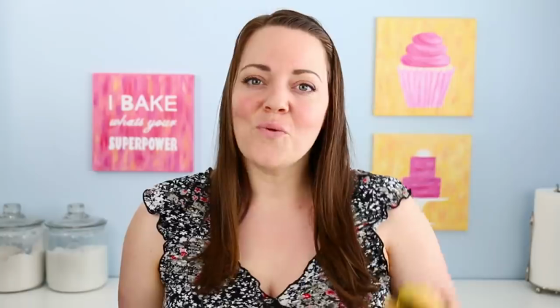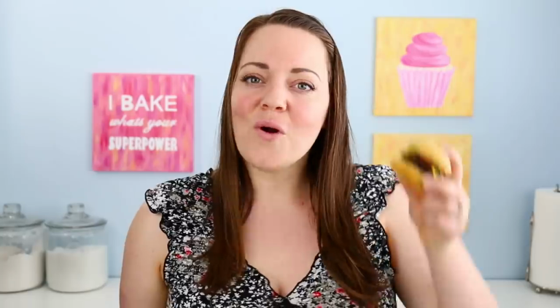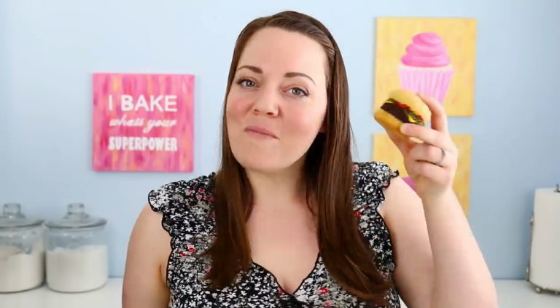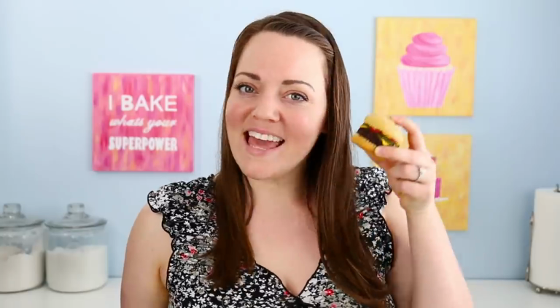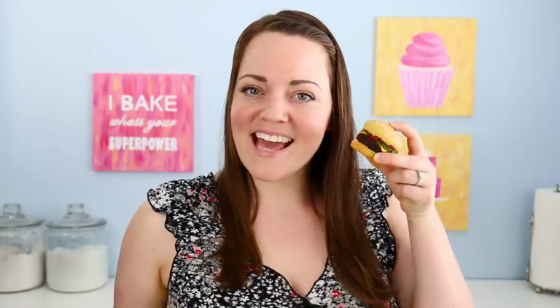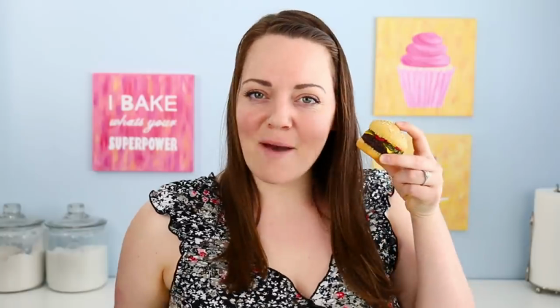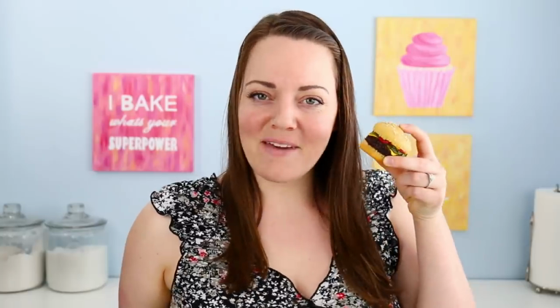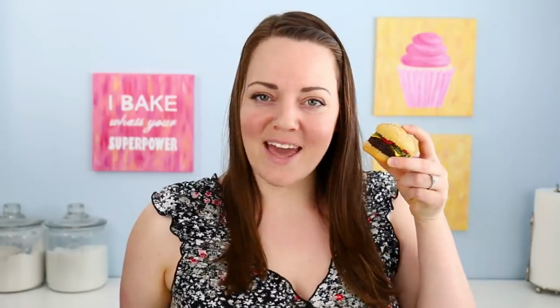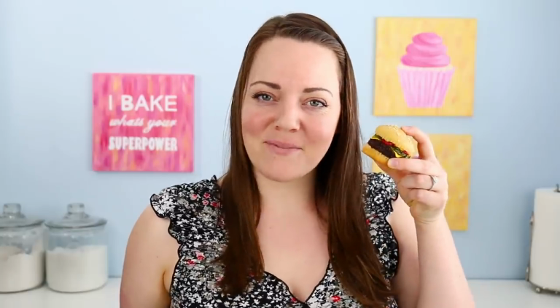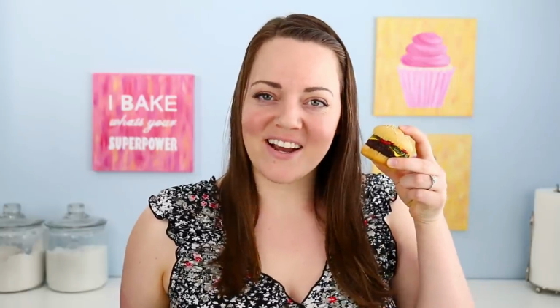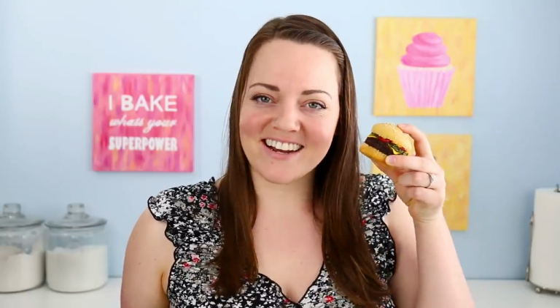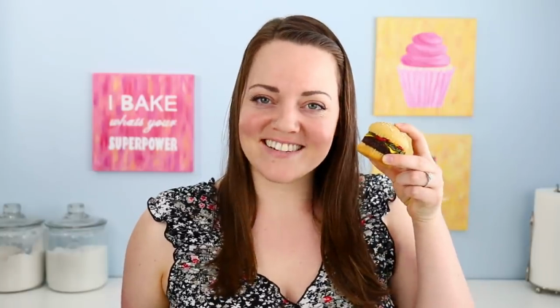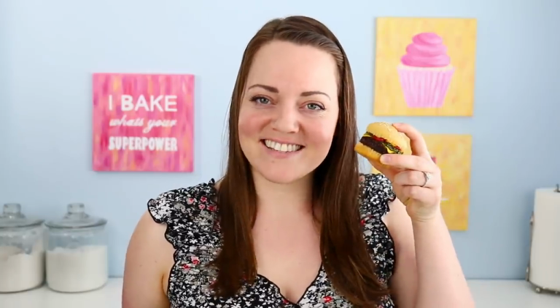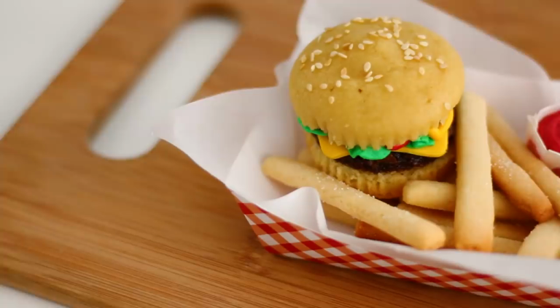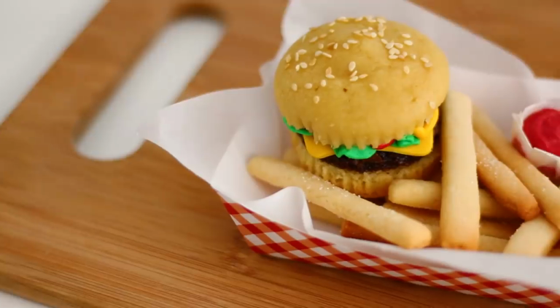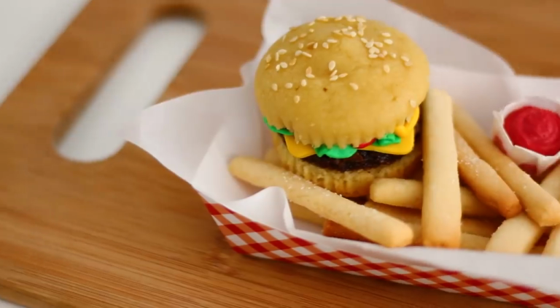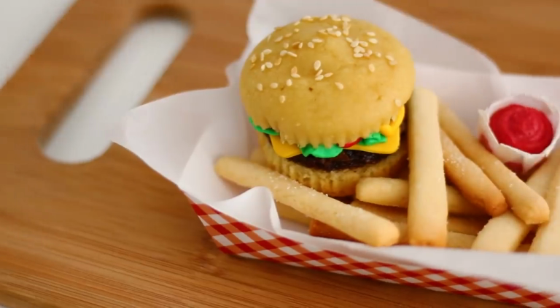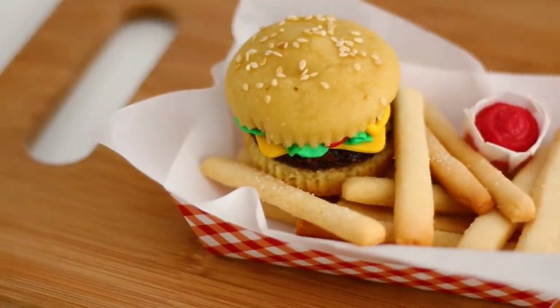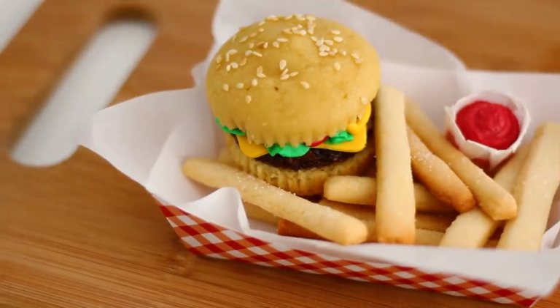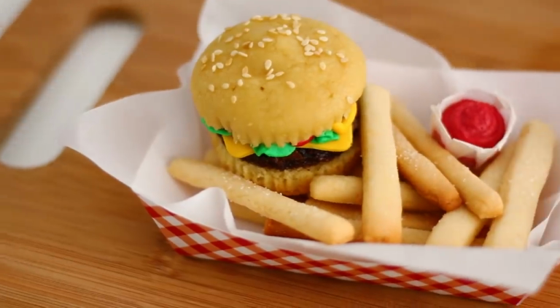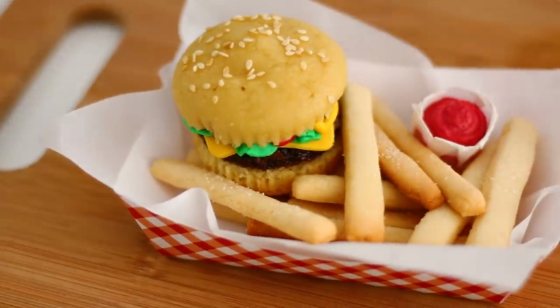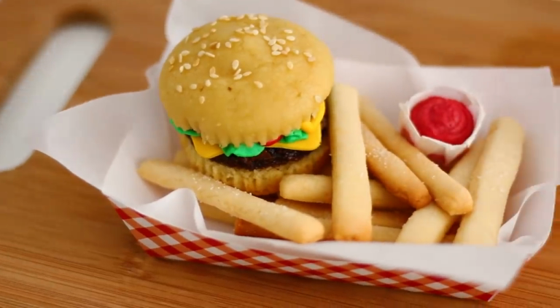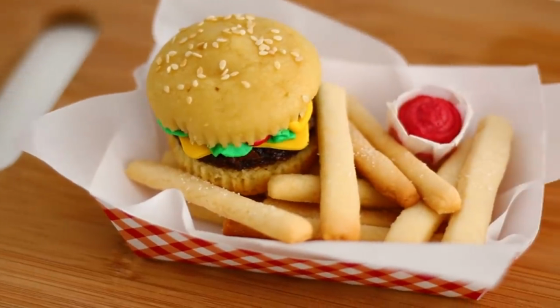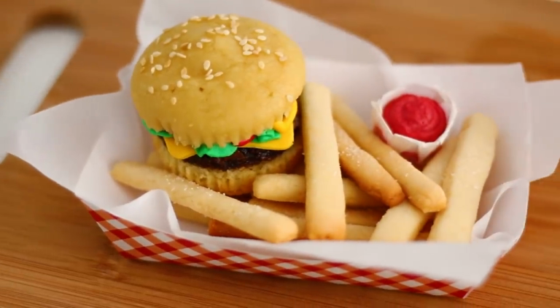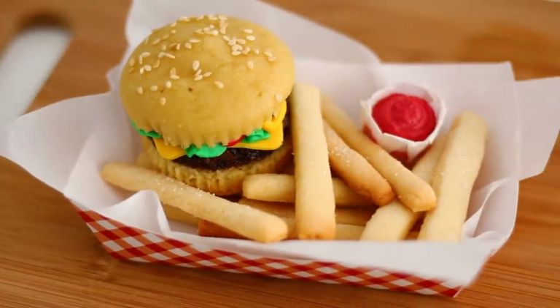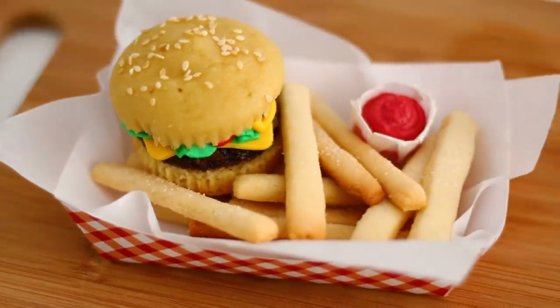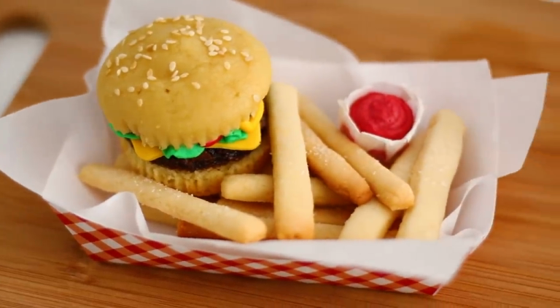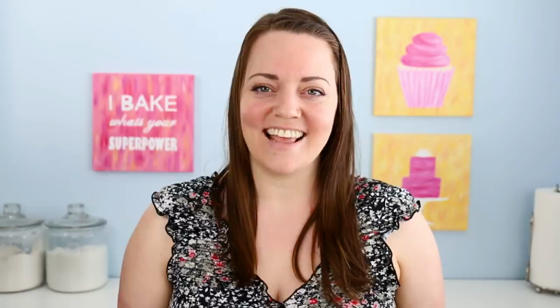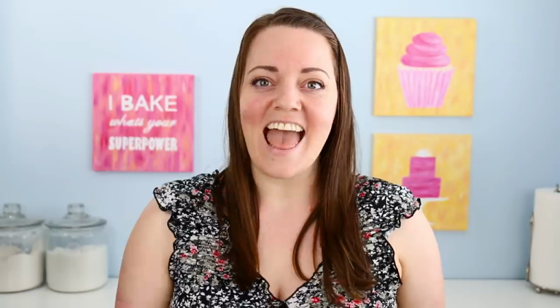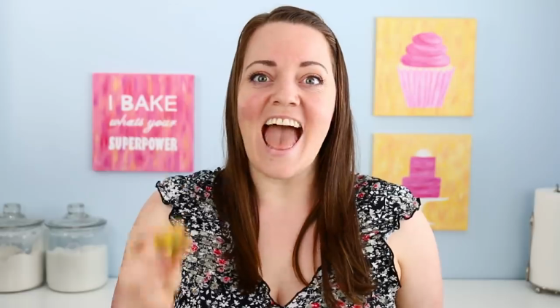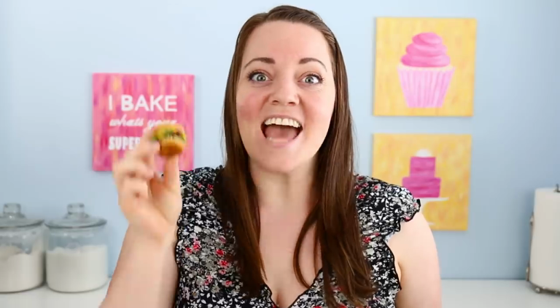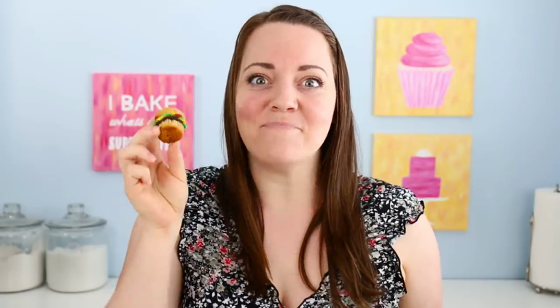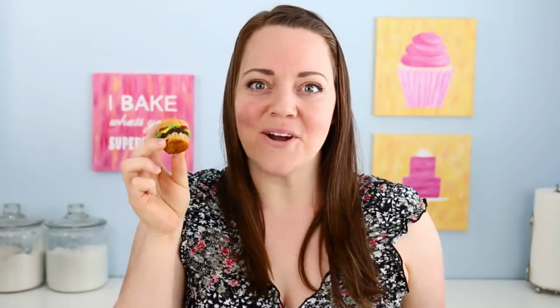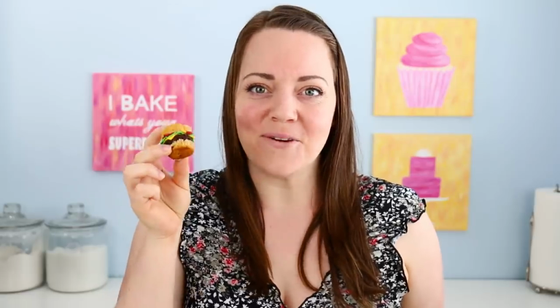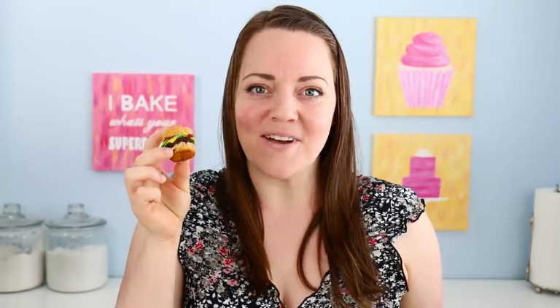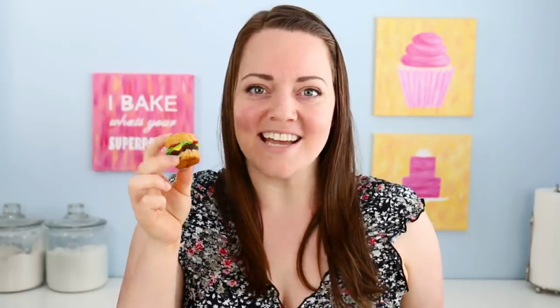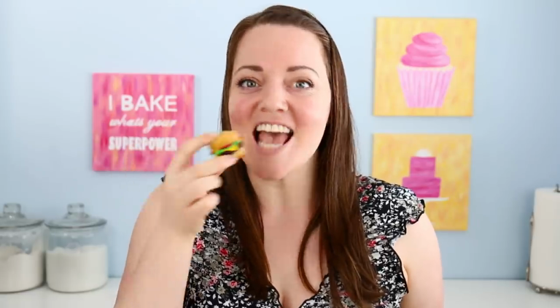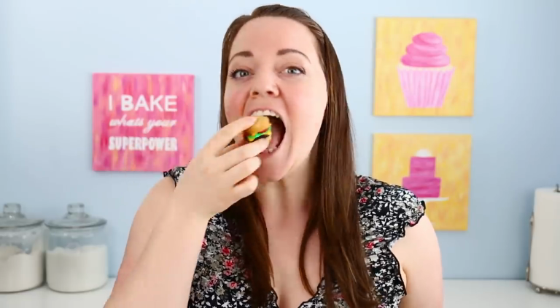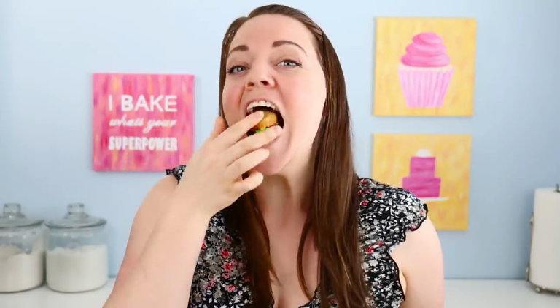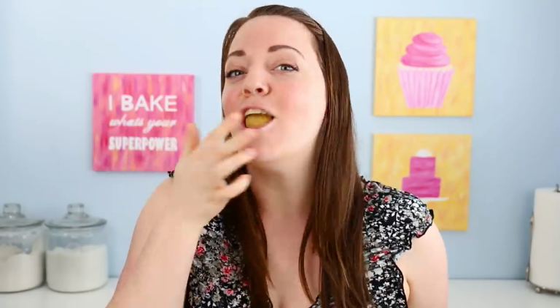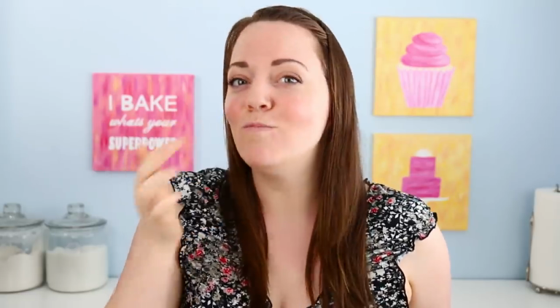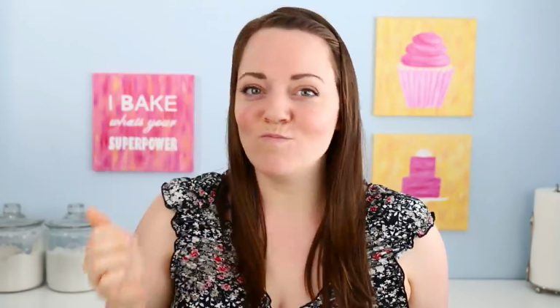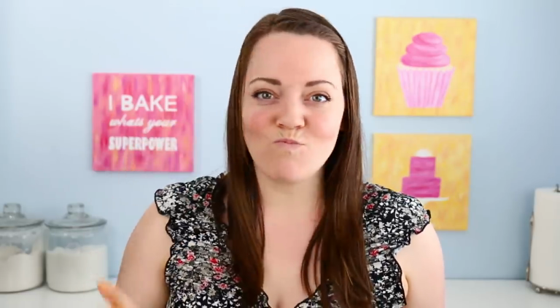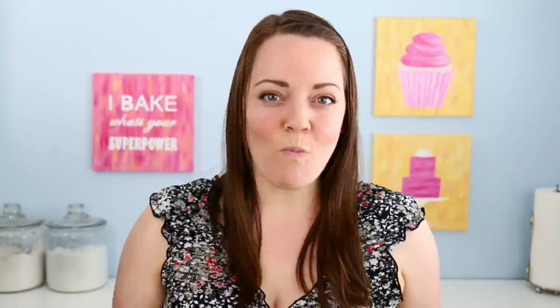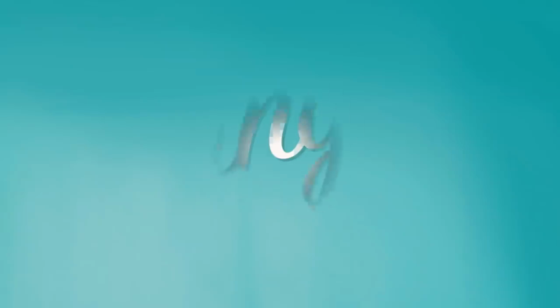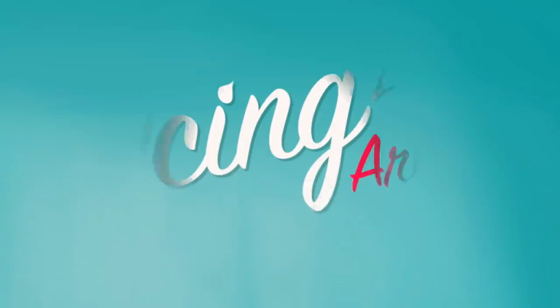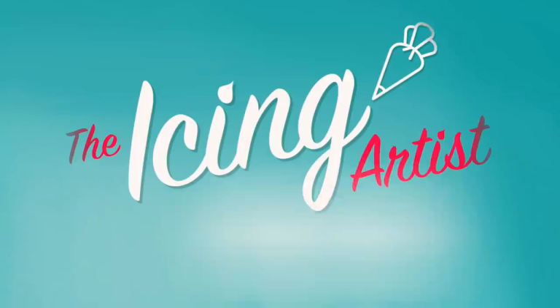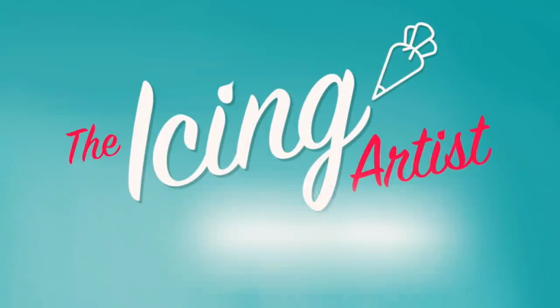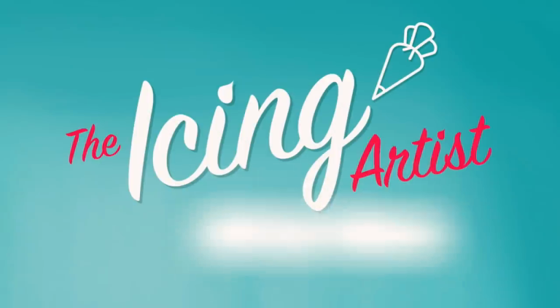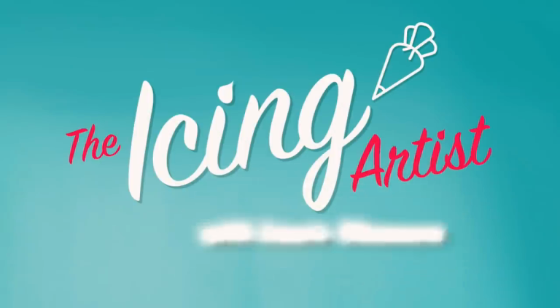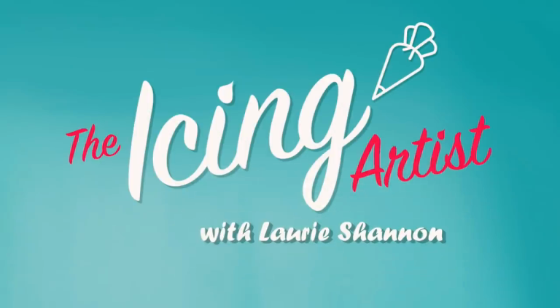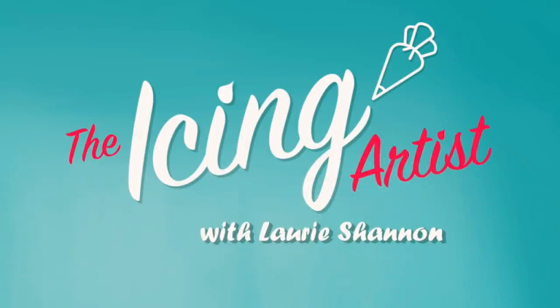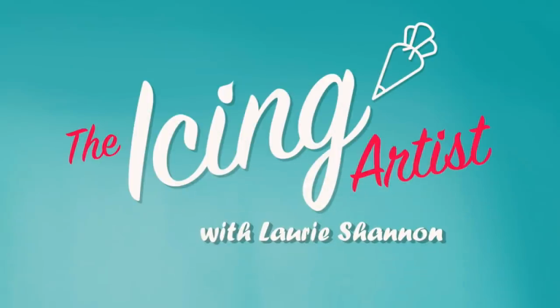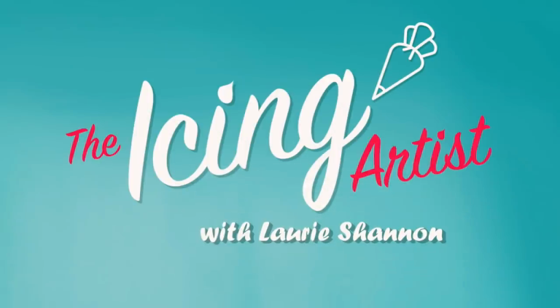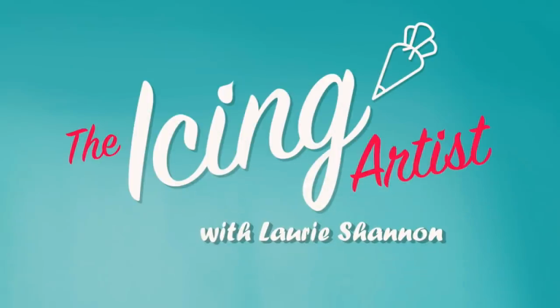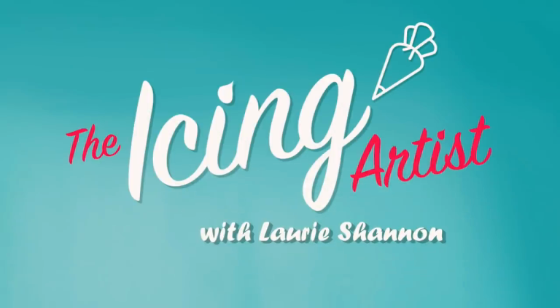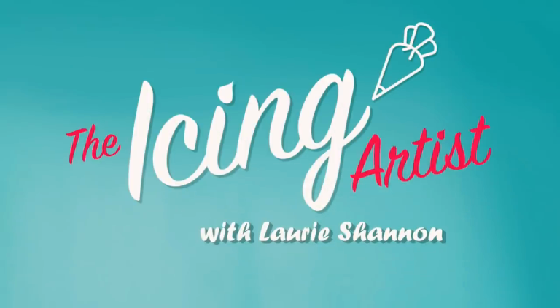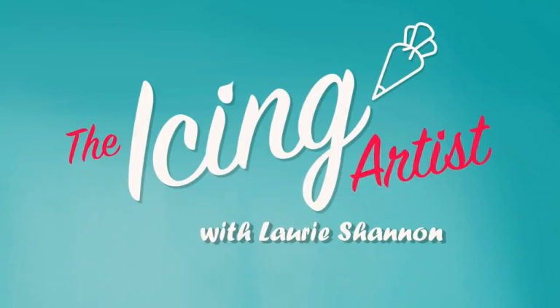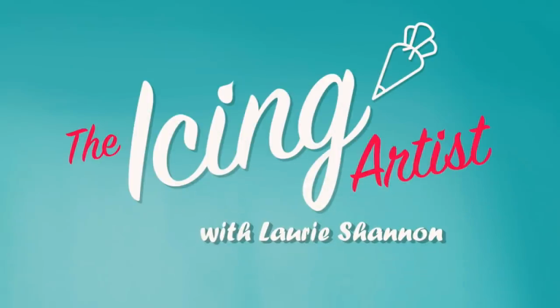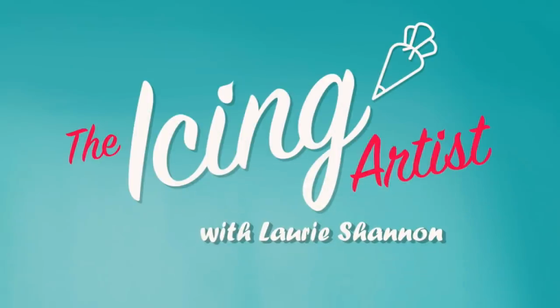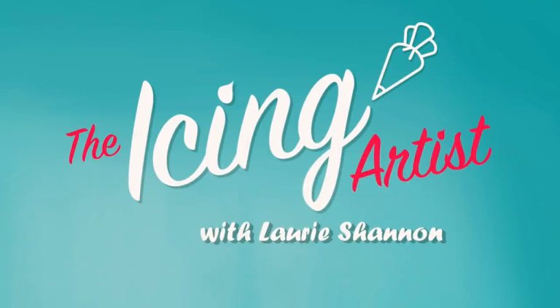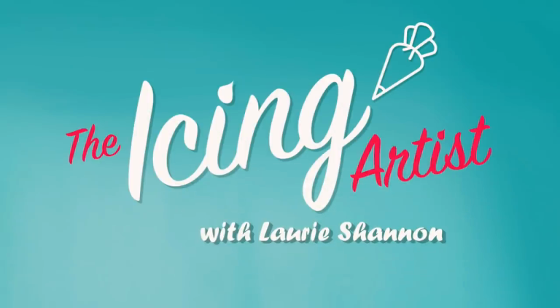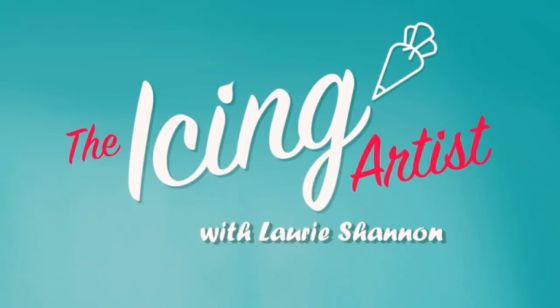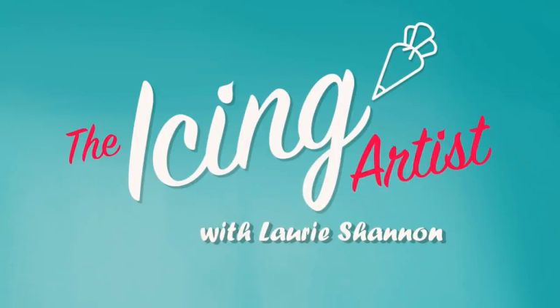We're making cupcake burgers and burger bites. My name is Laurie and you're watching The Icing Artist.